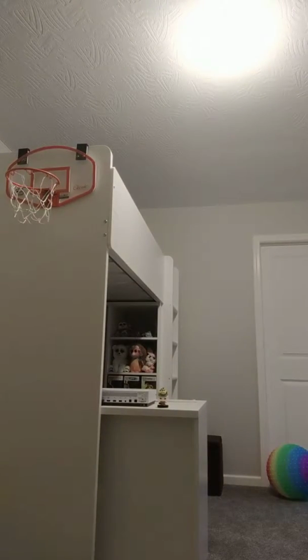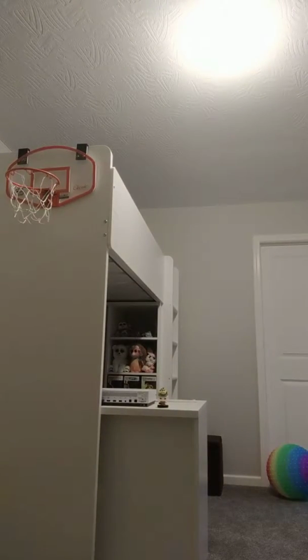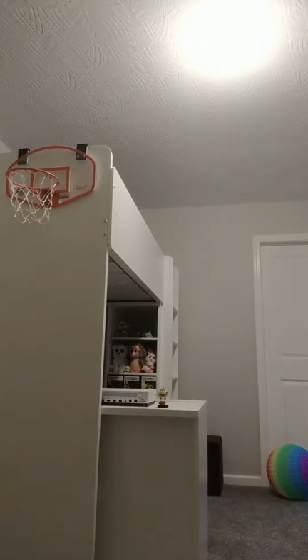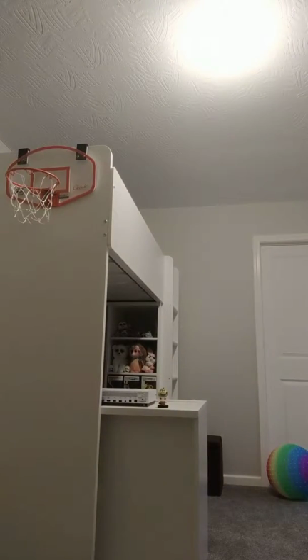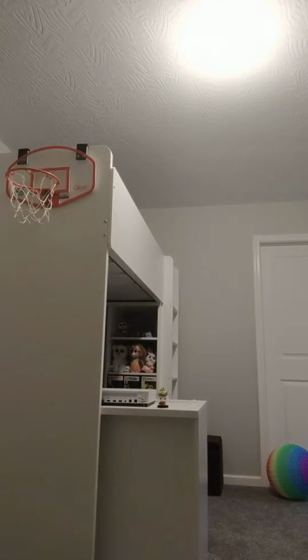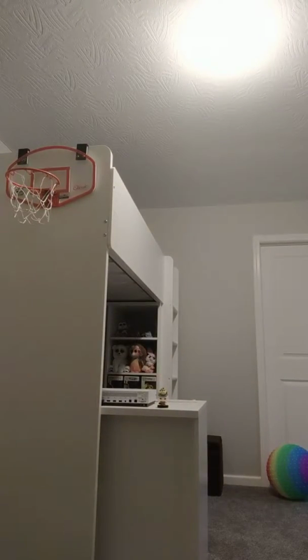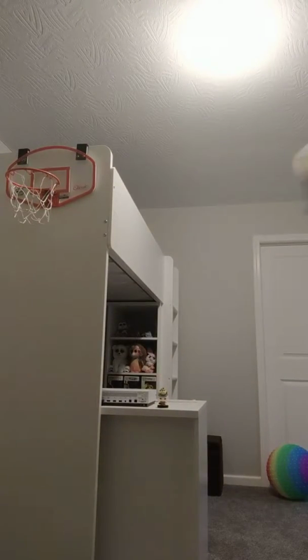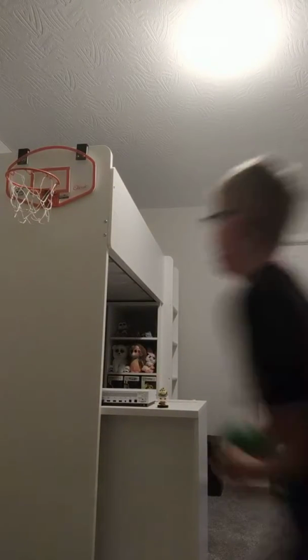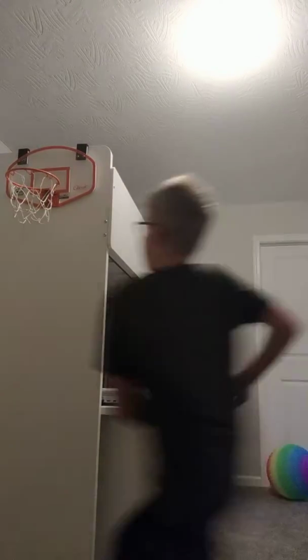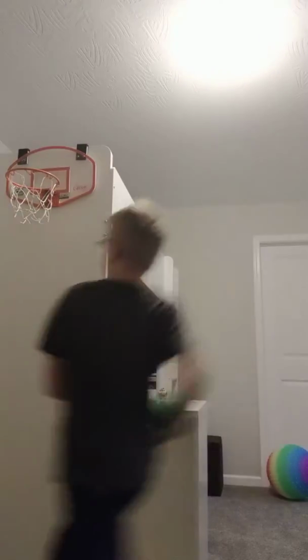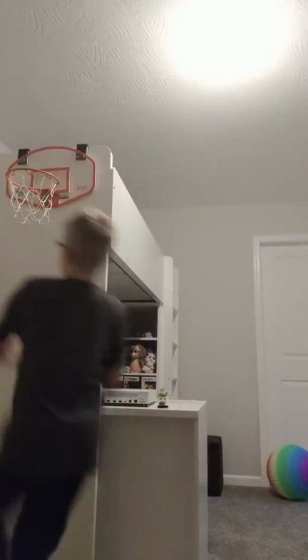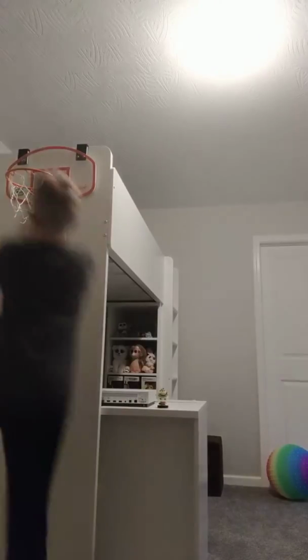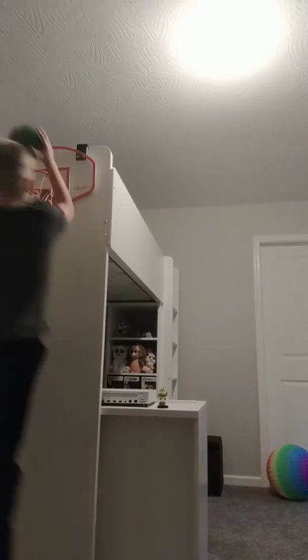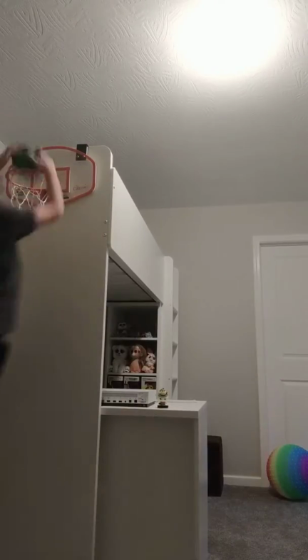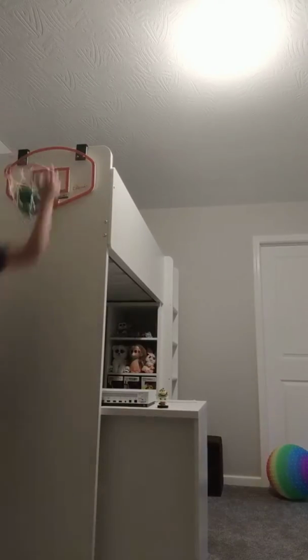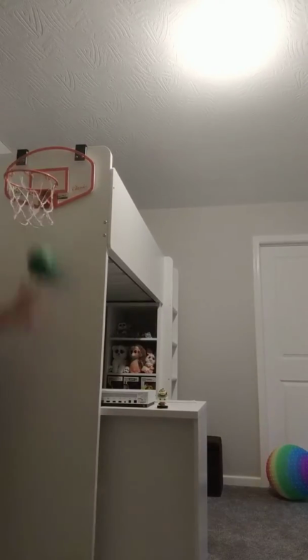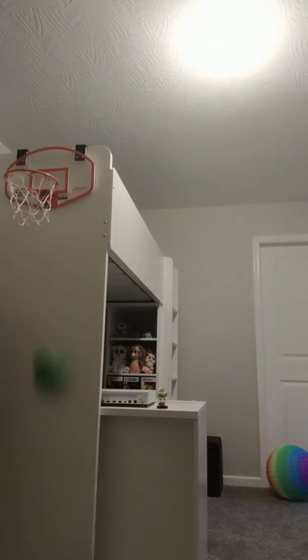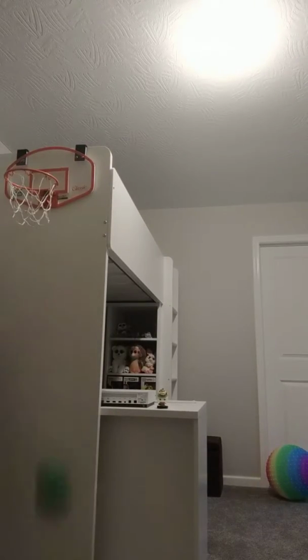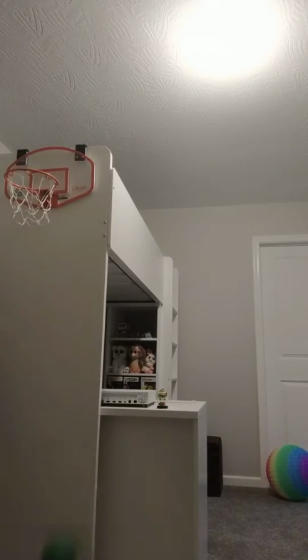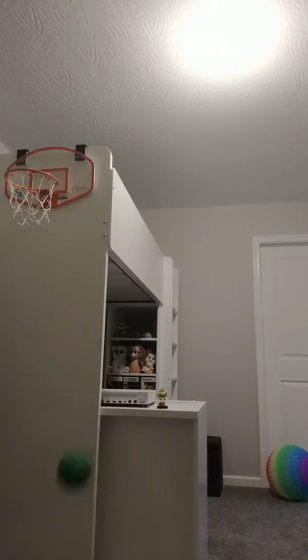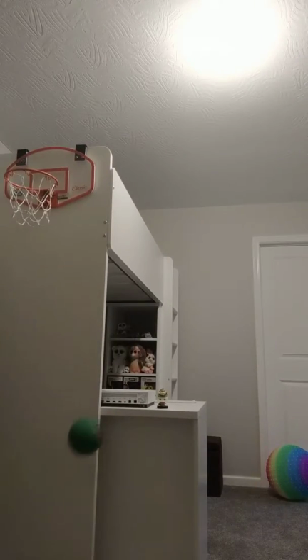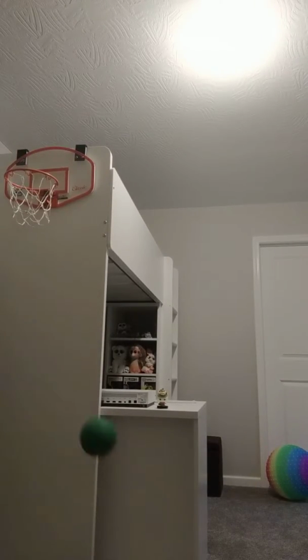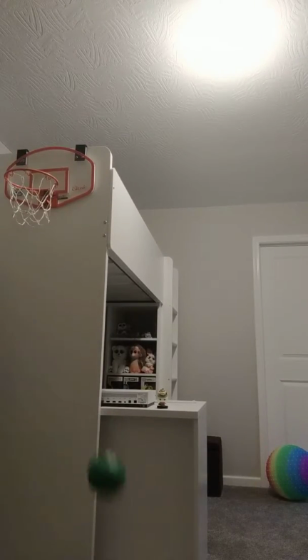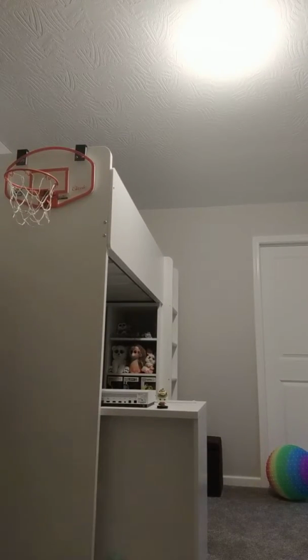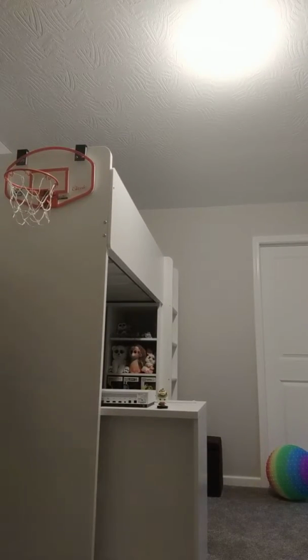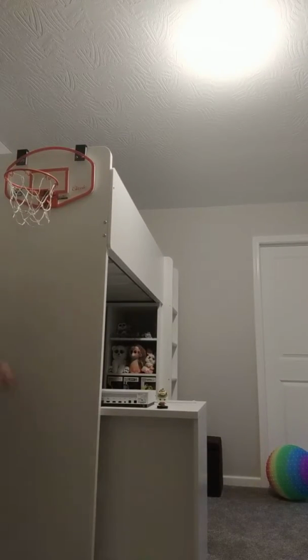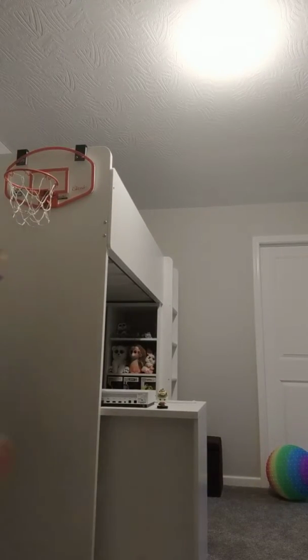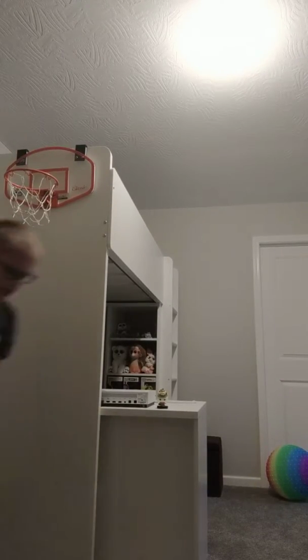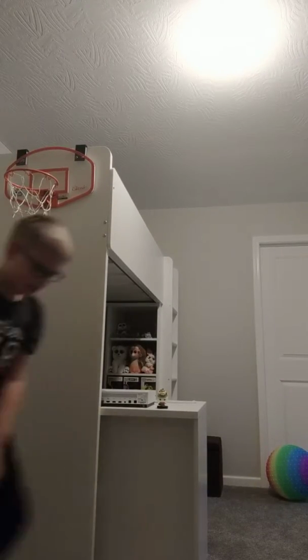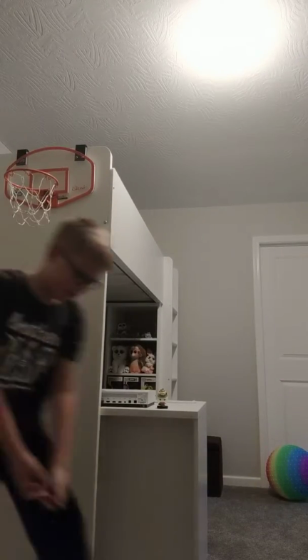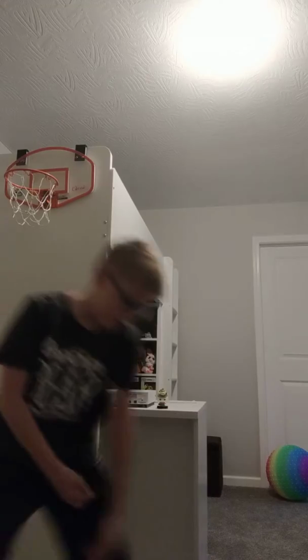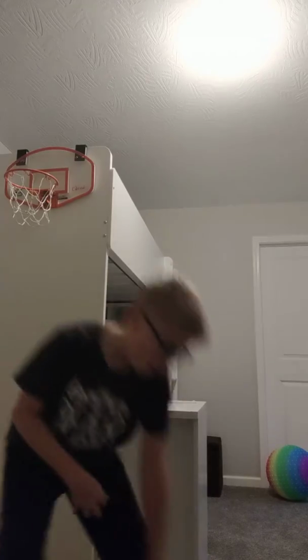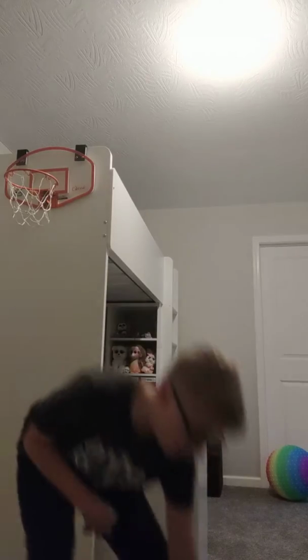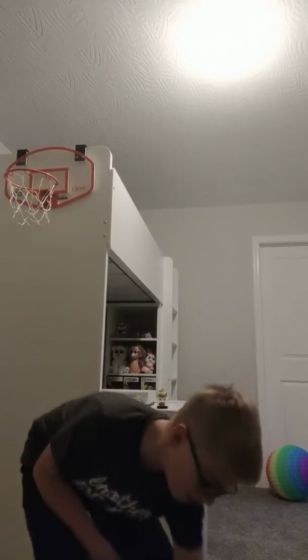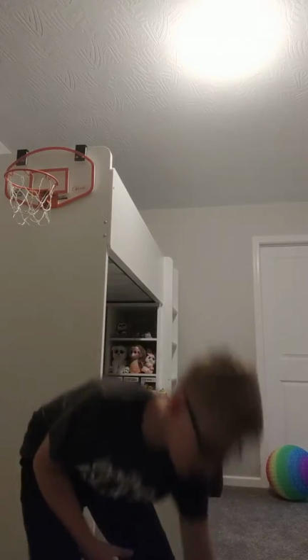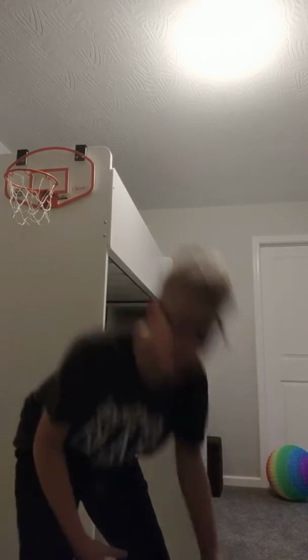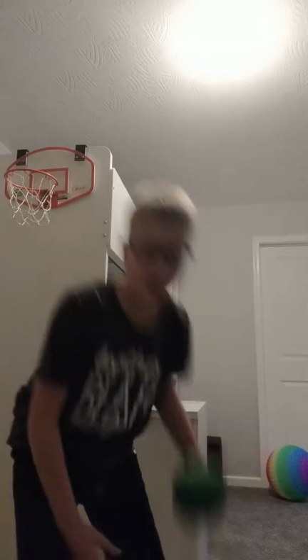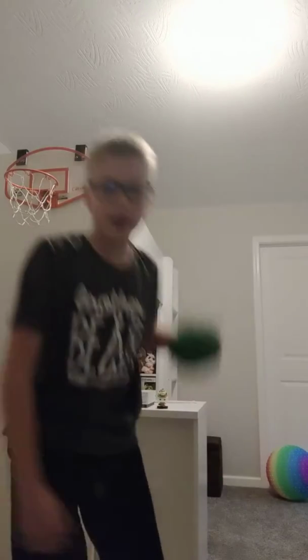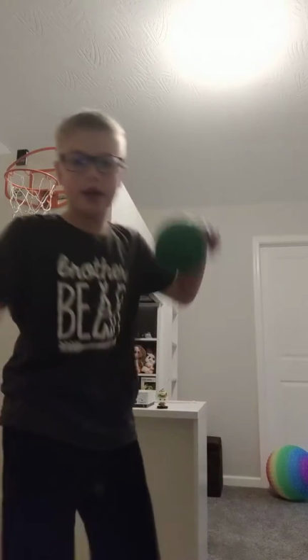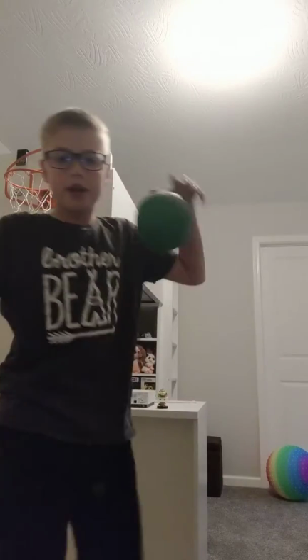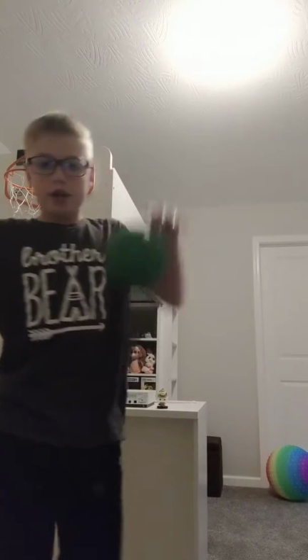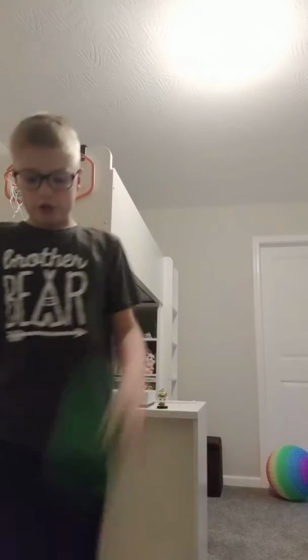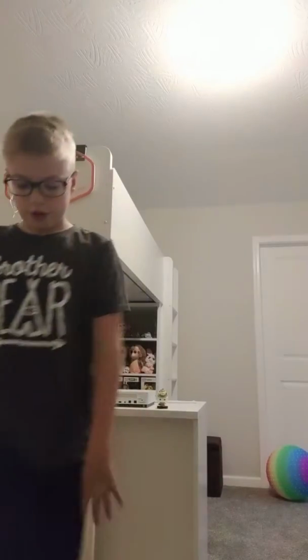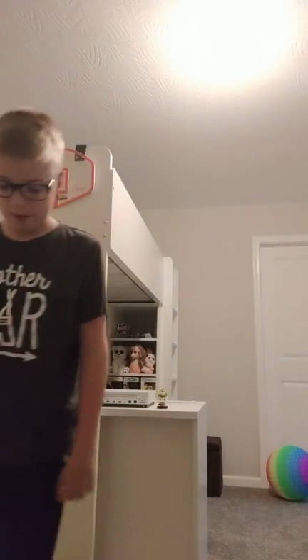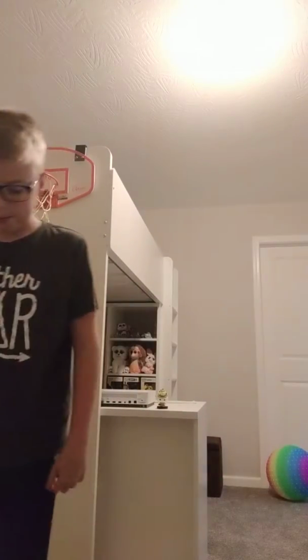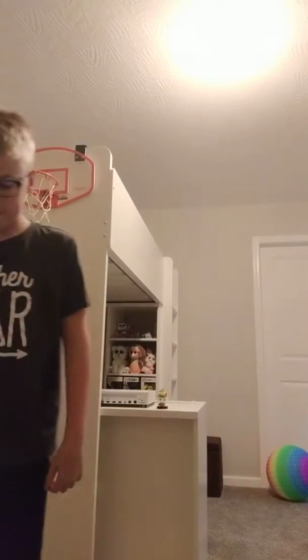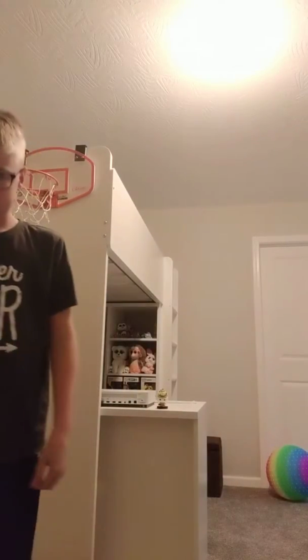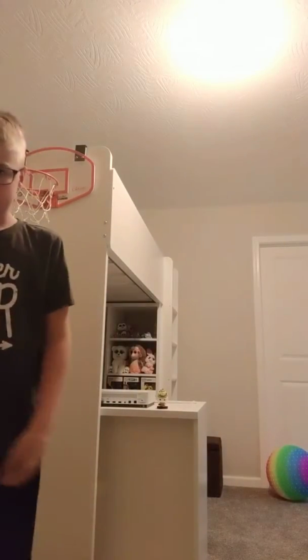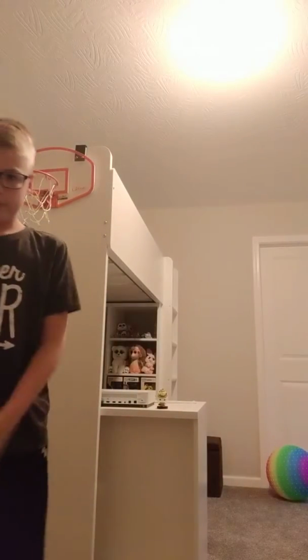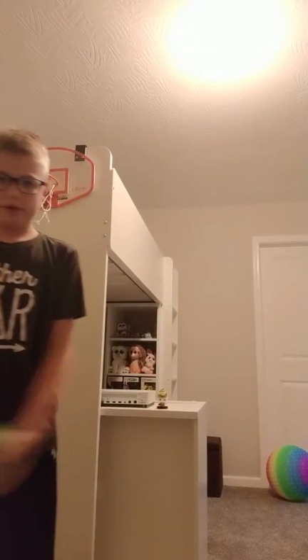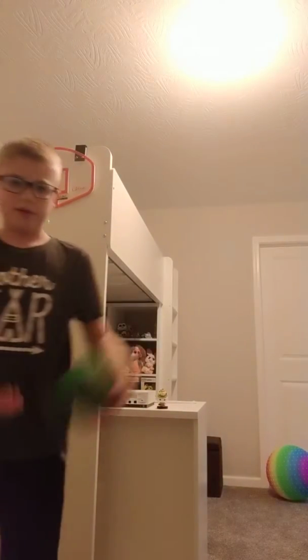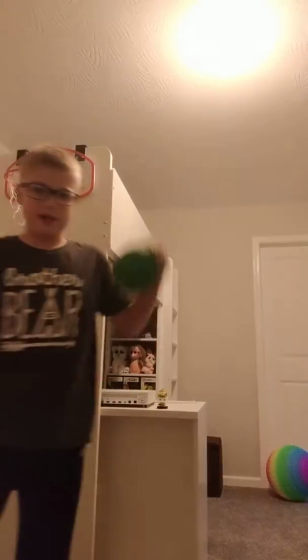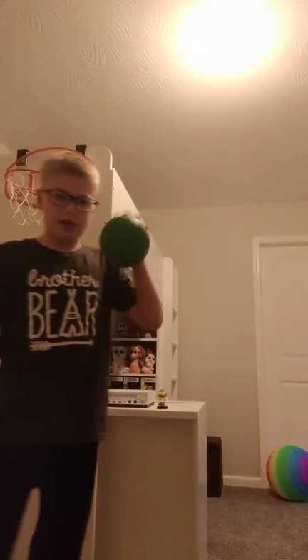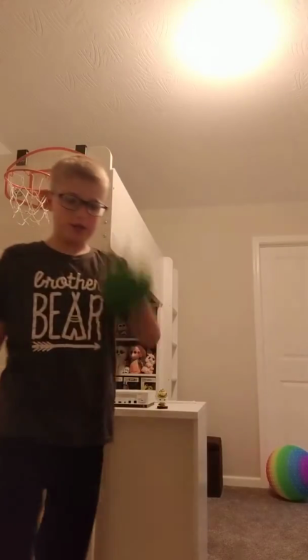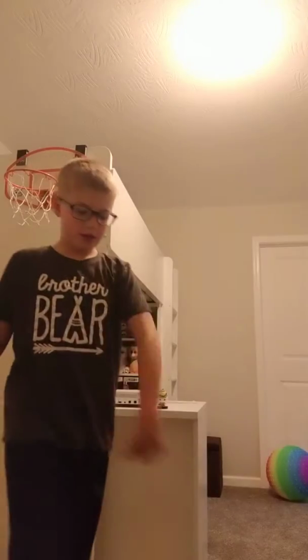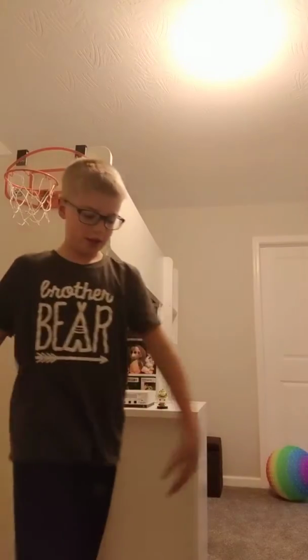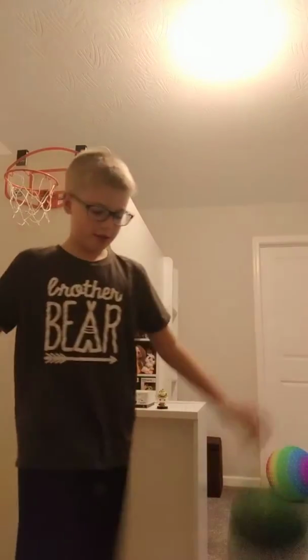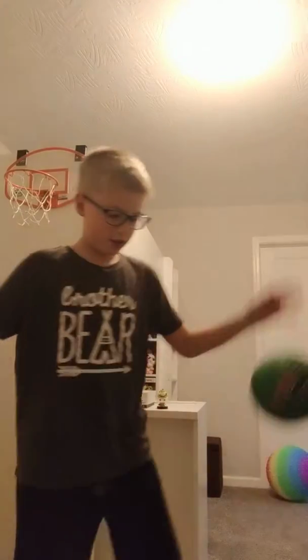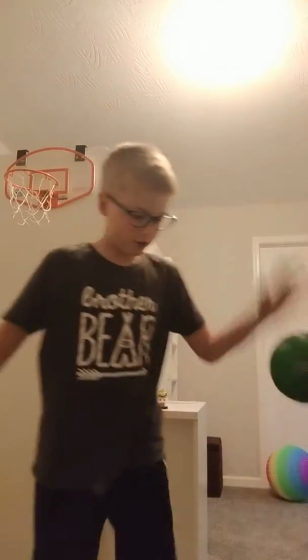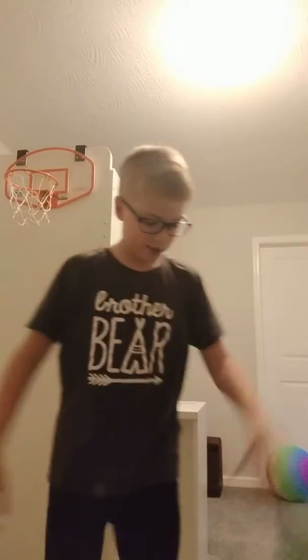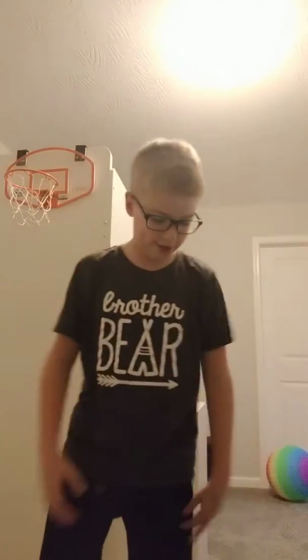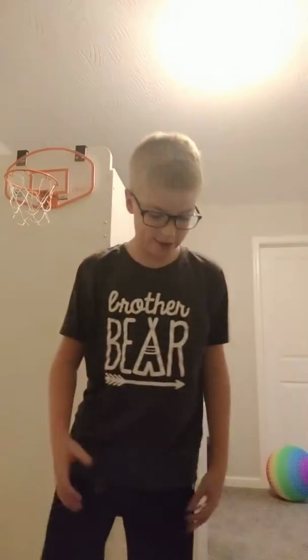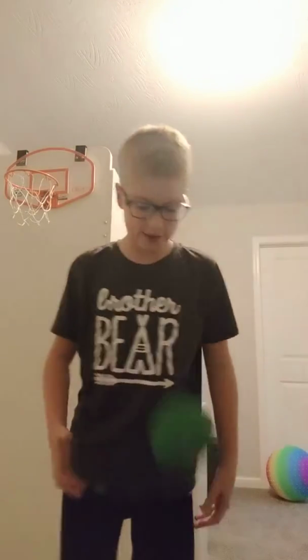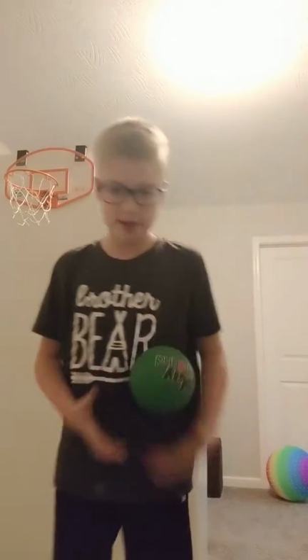Right-handed dunk. And if you guys didn't know, I'm left-handed, so I'm going to be doing the left-handed dunks on the right side.